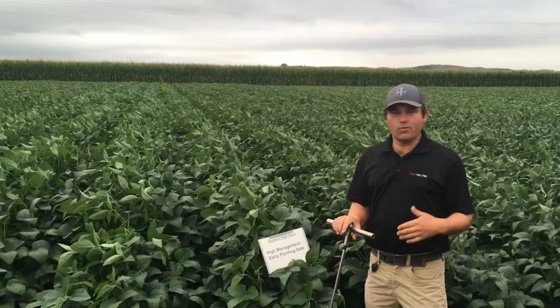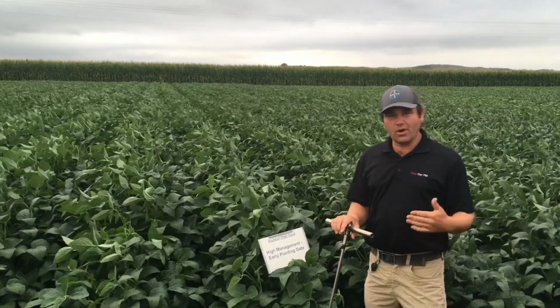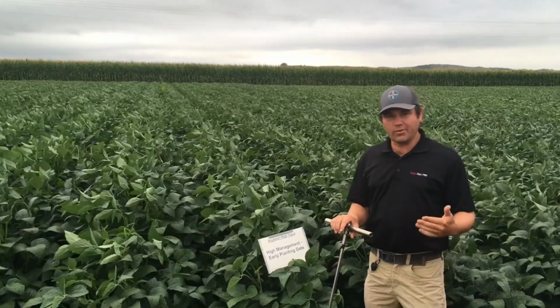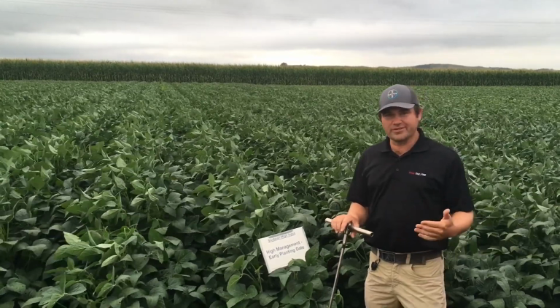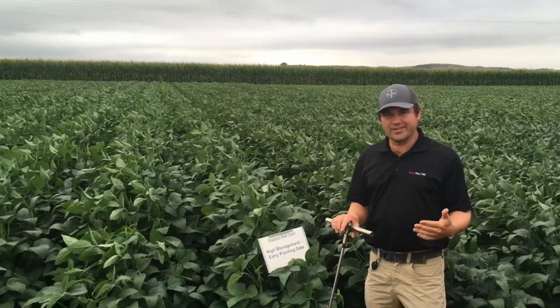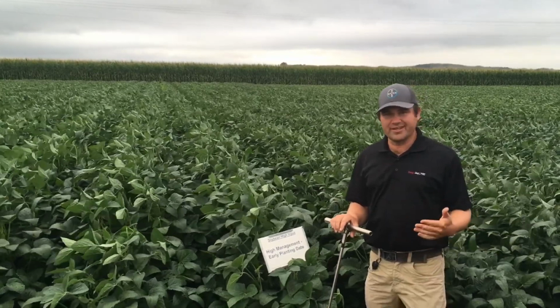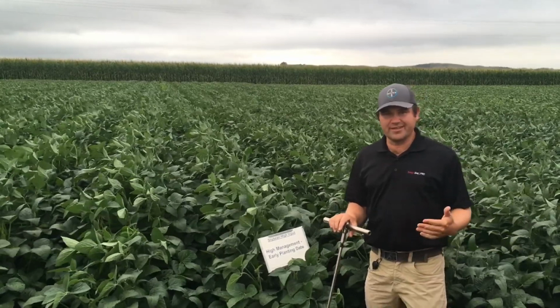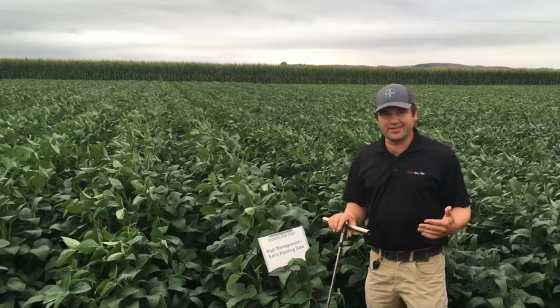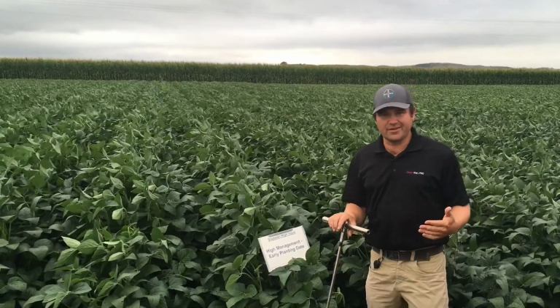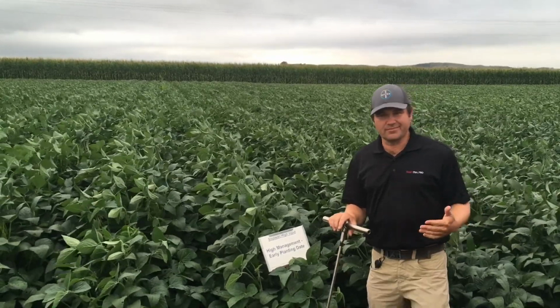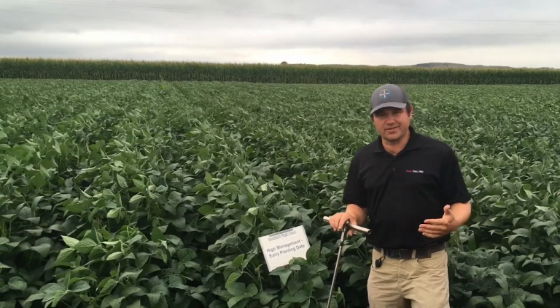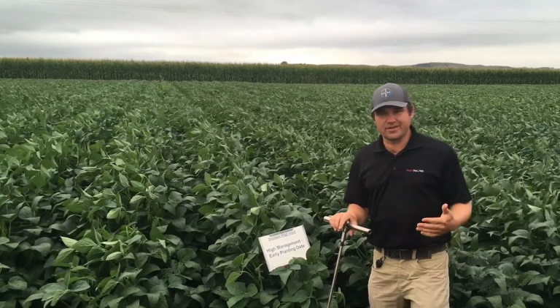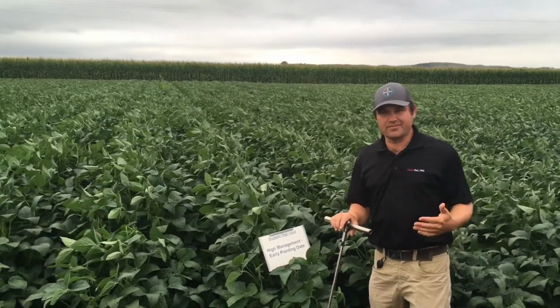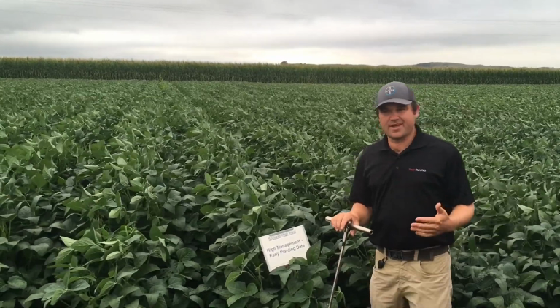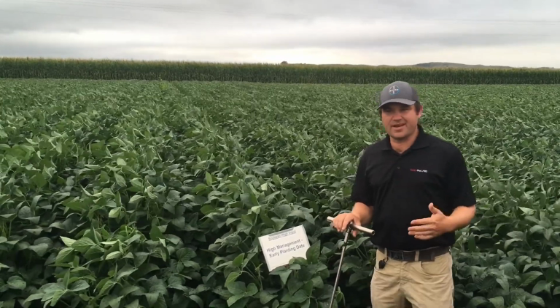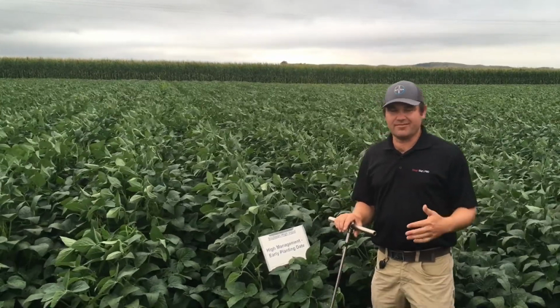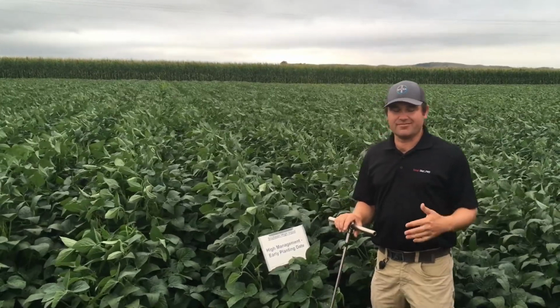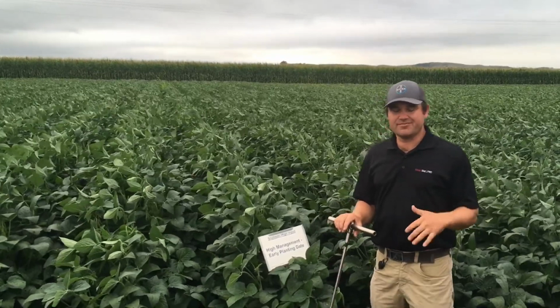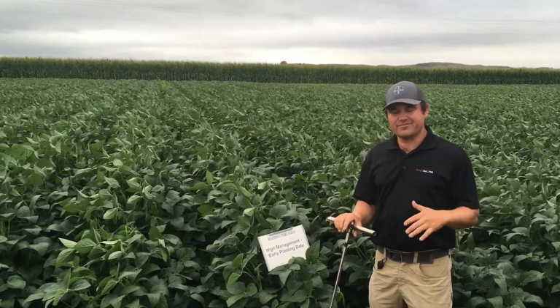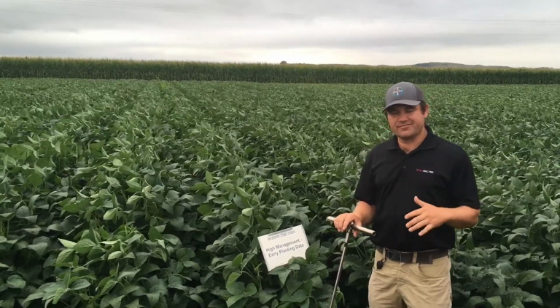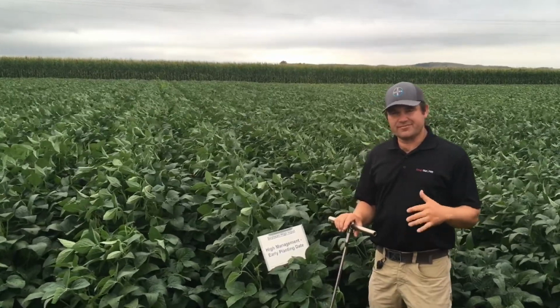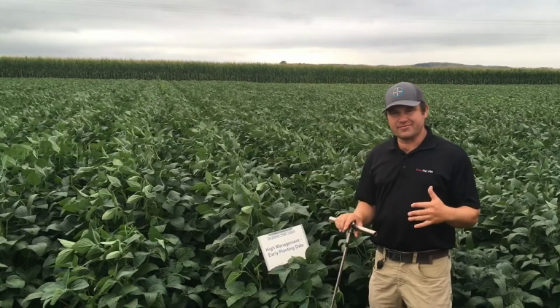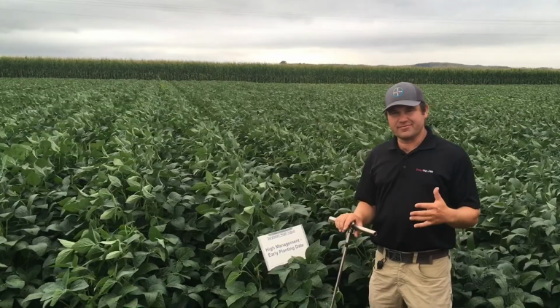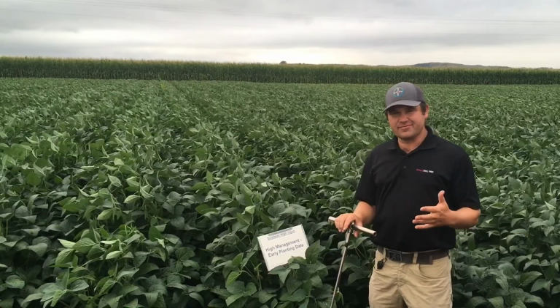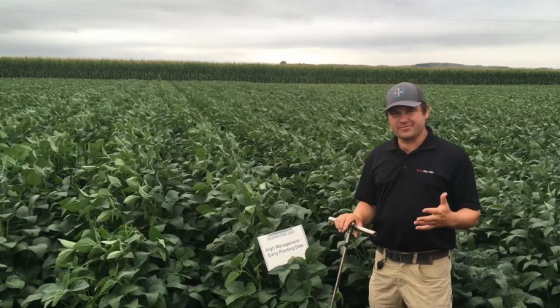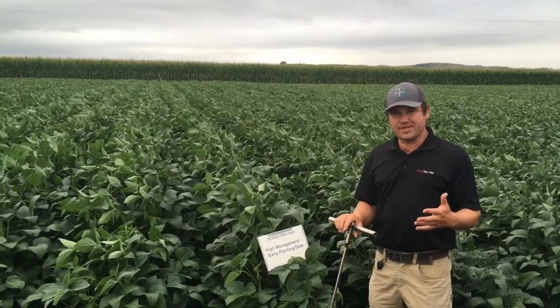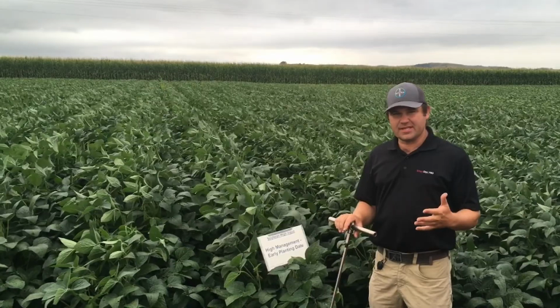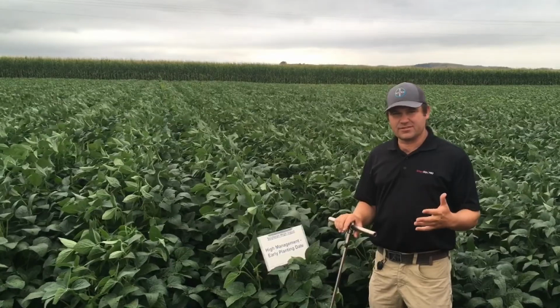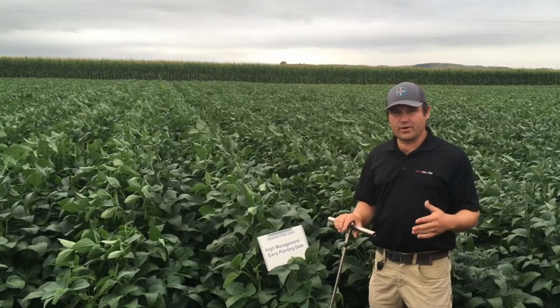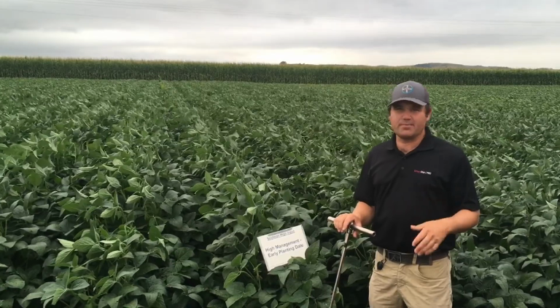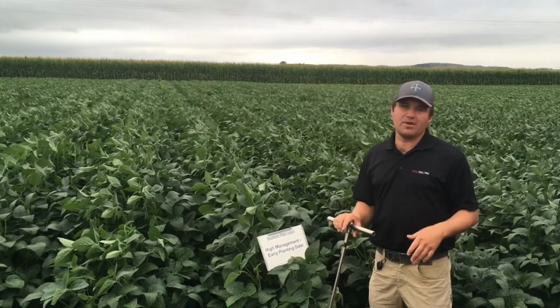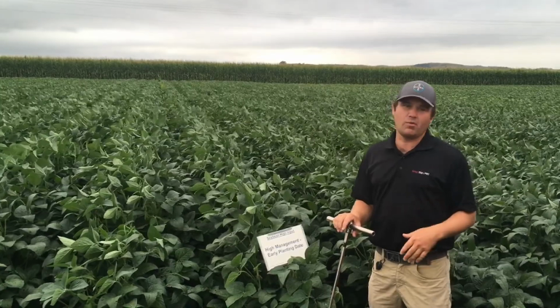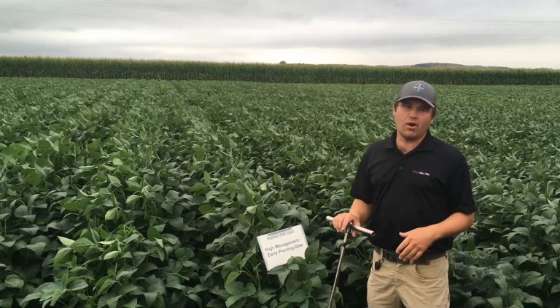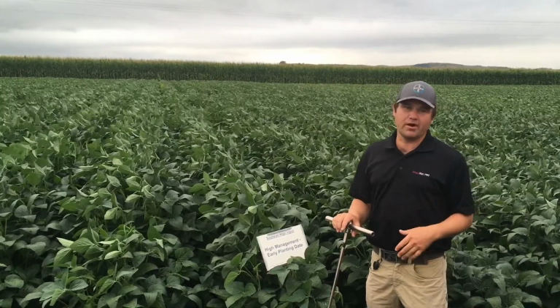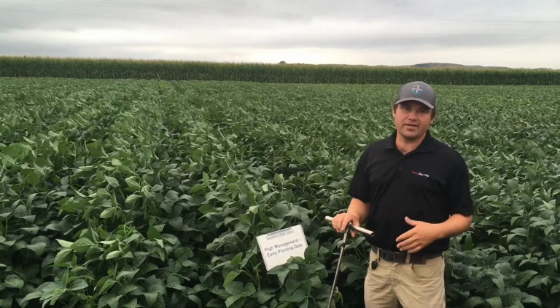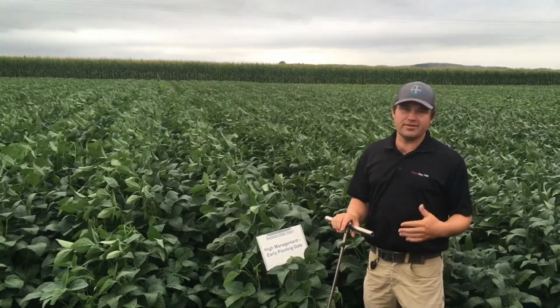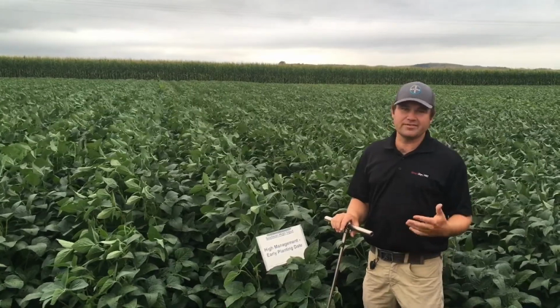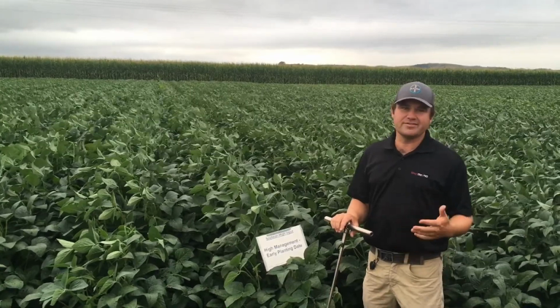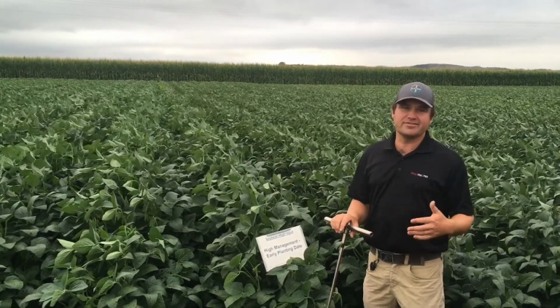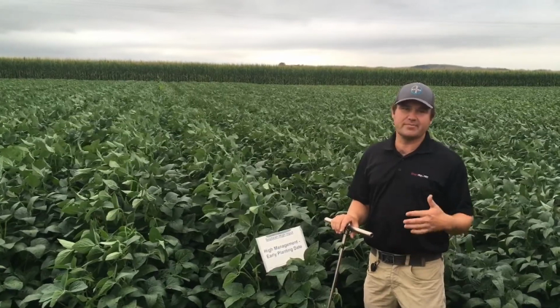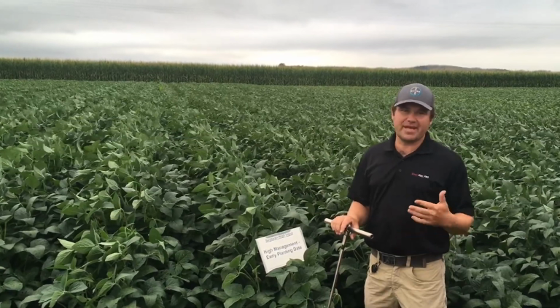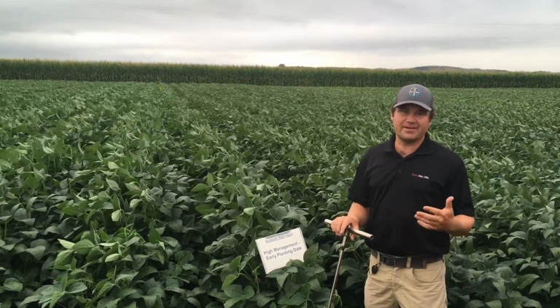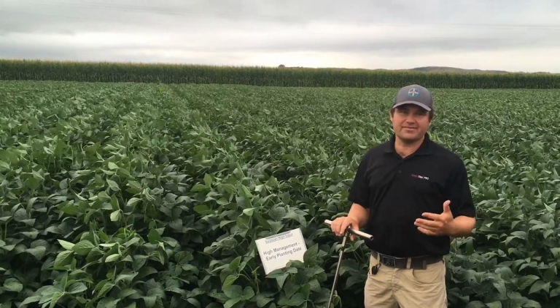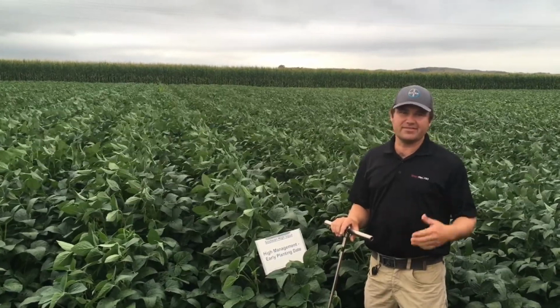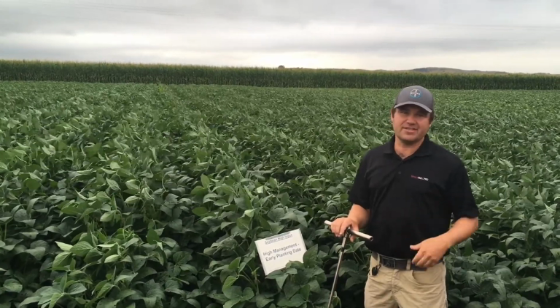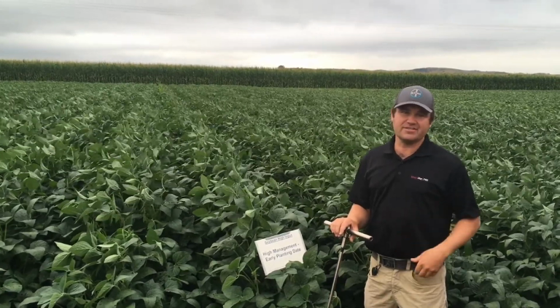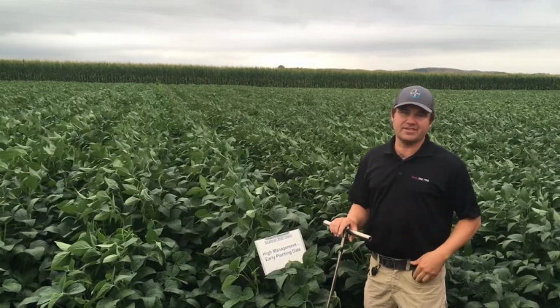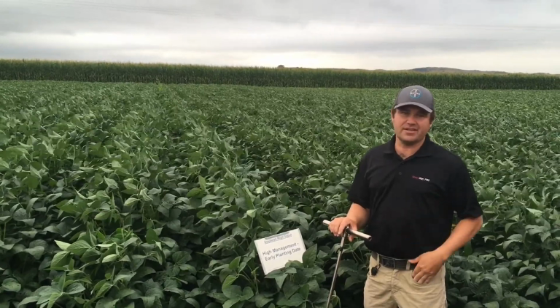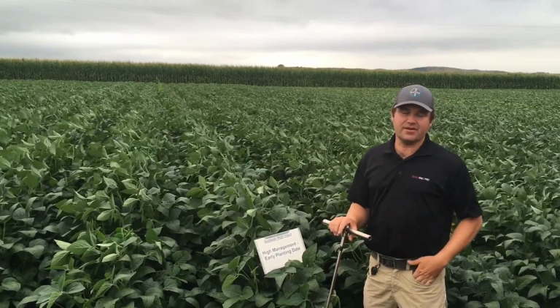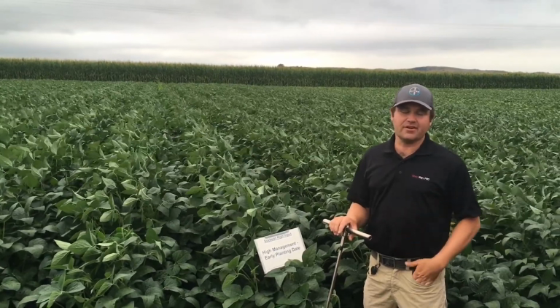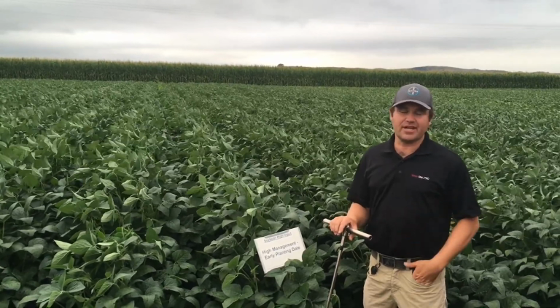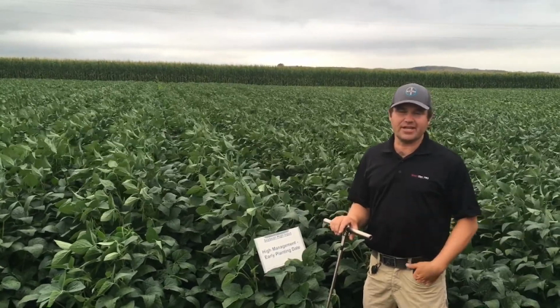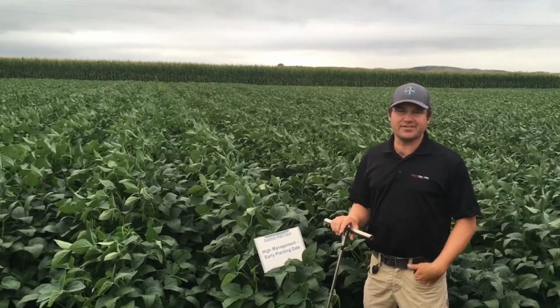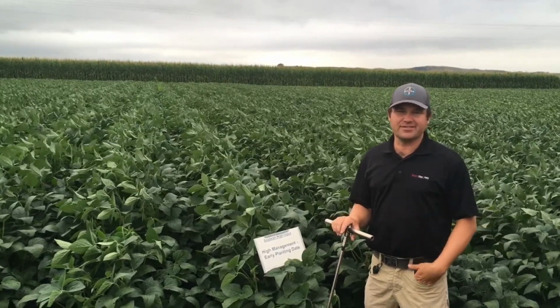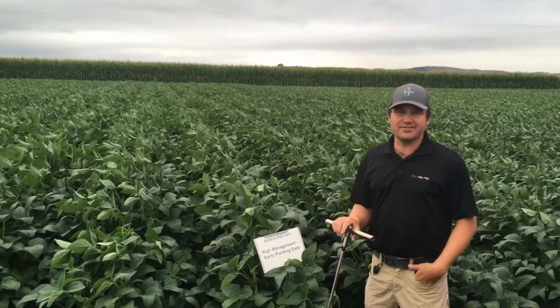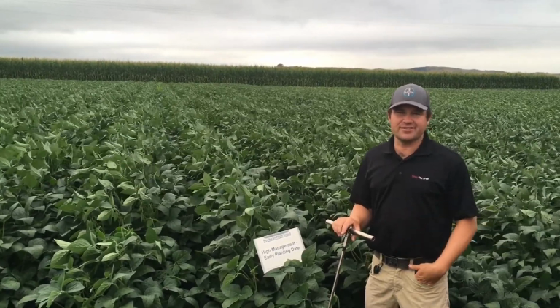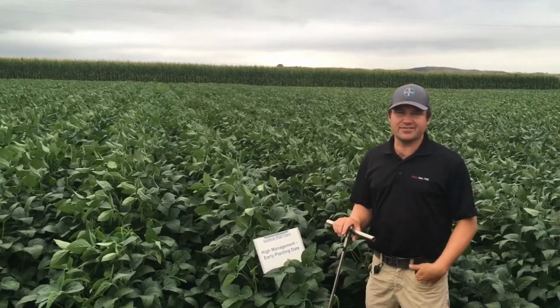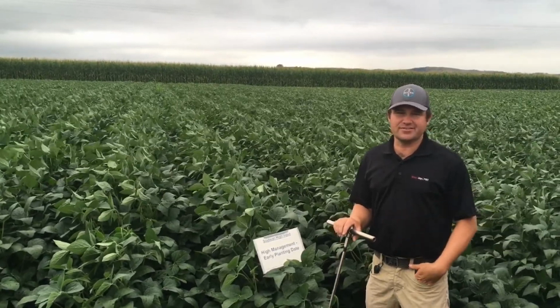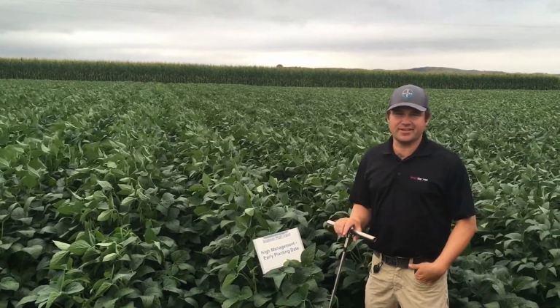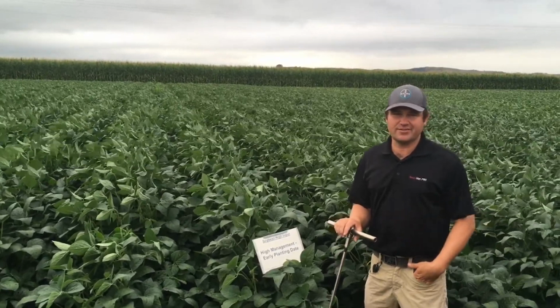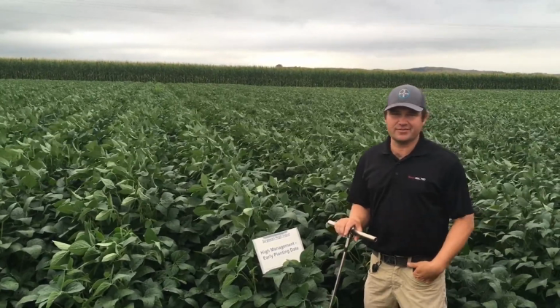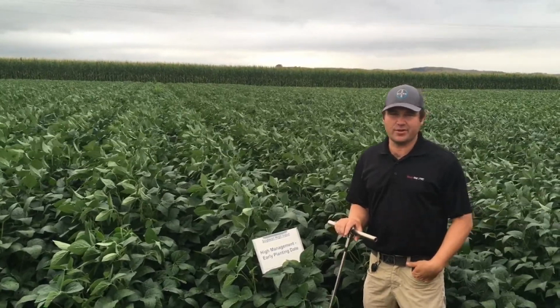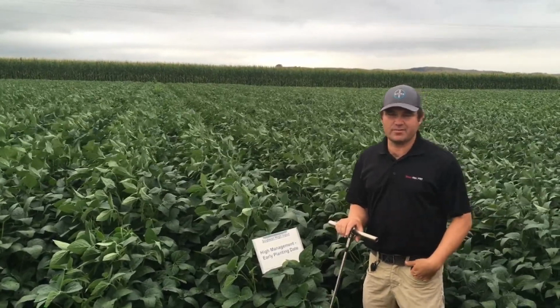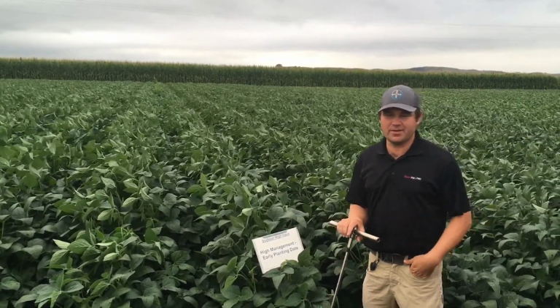I wanted to update you a little bit on what we're seeing in terms of soybean water use and some end-of-season irrigation decisions on soybeans.